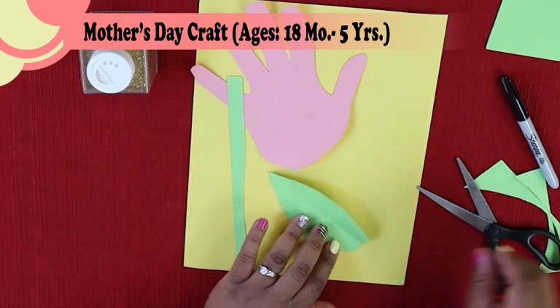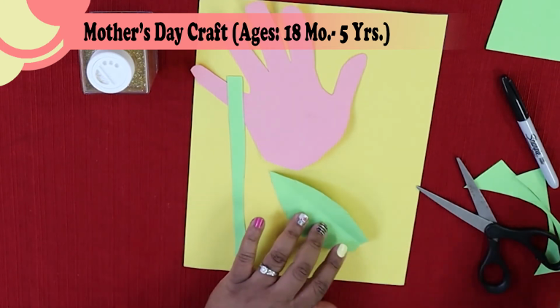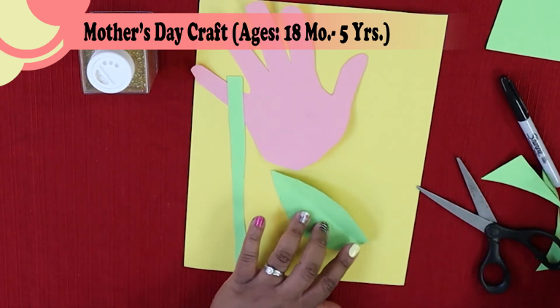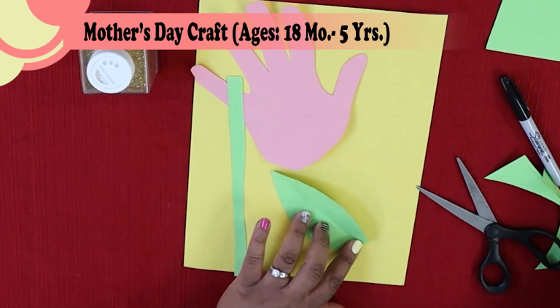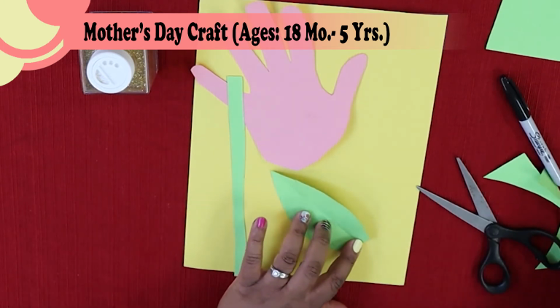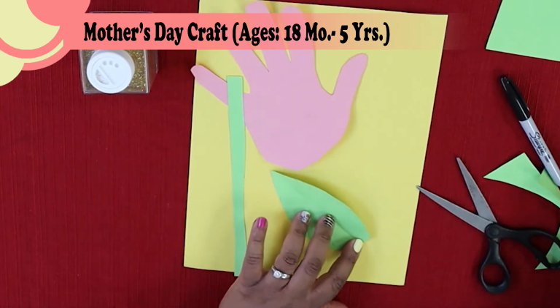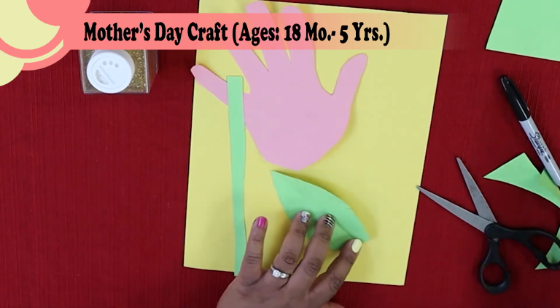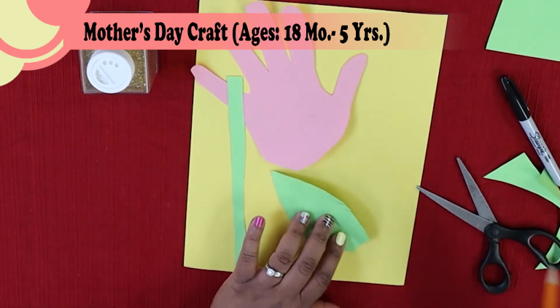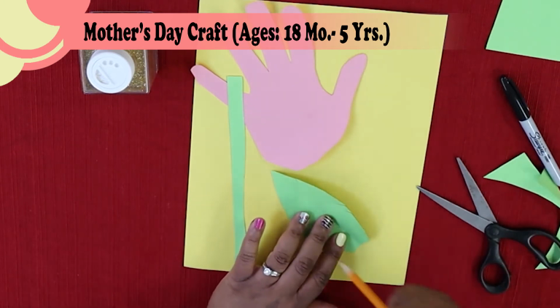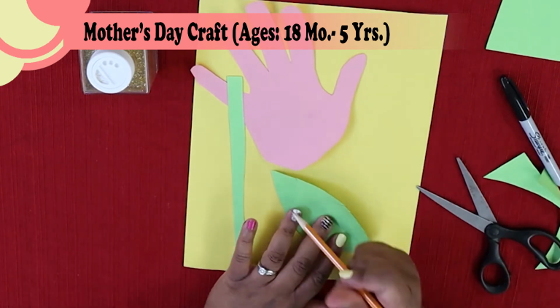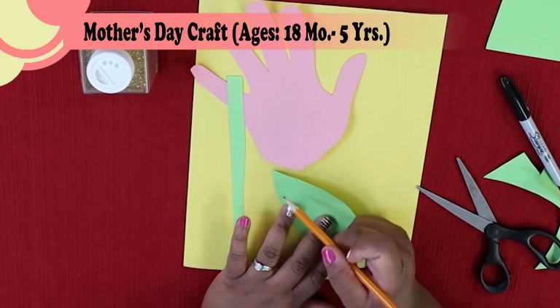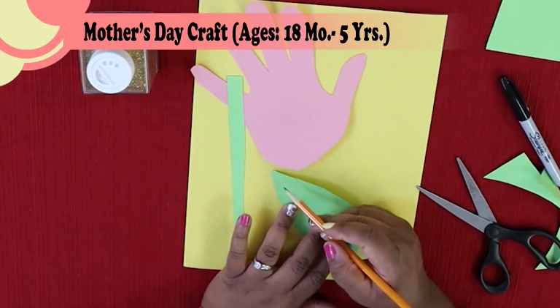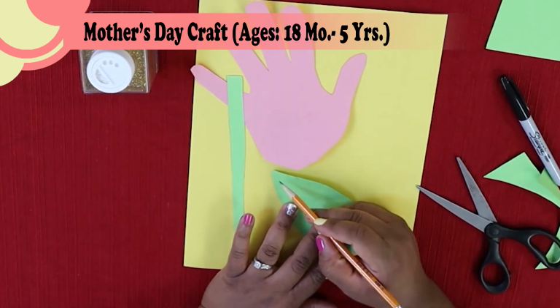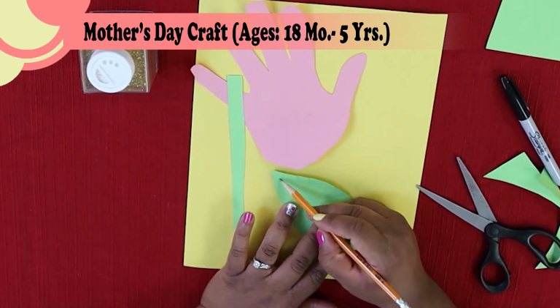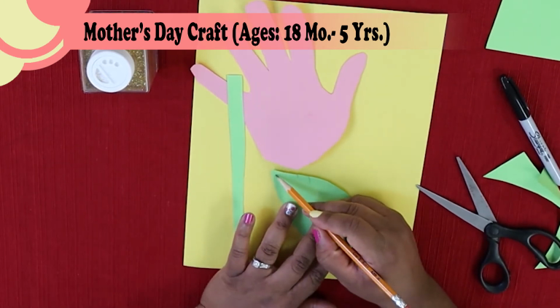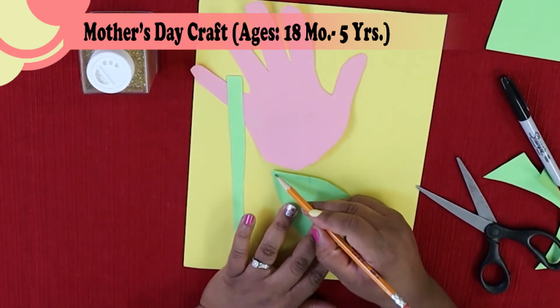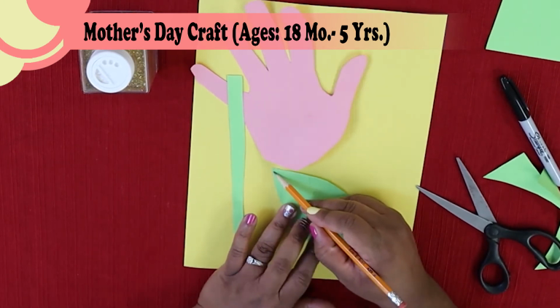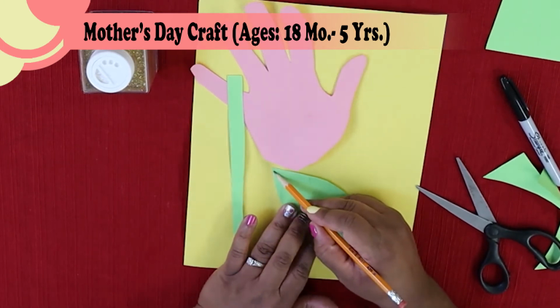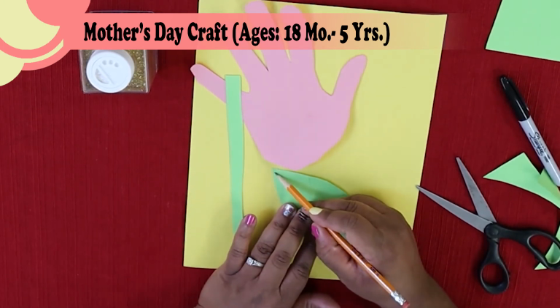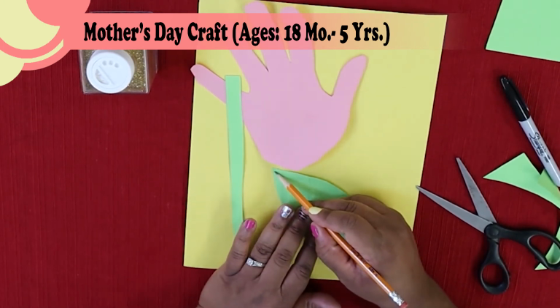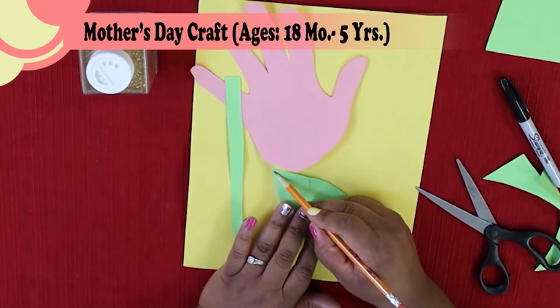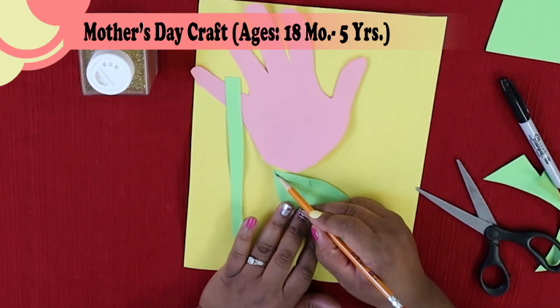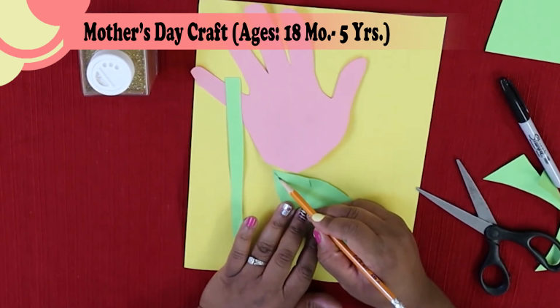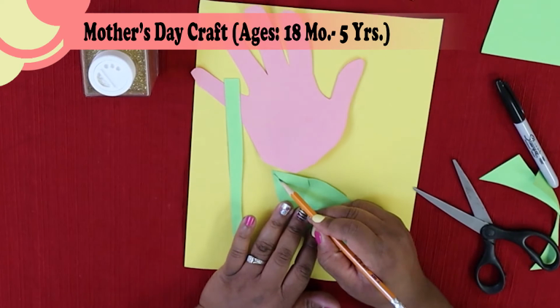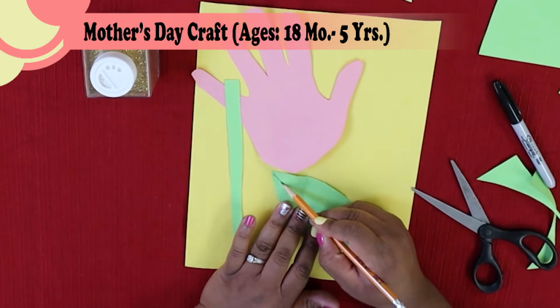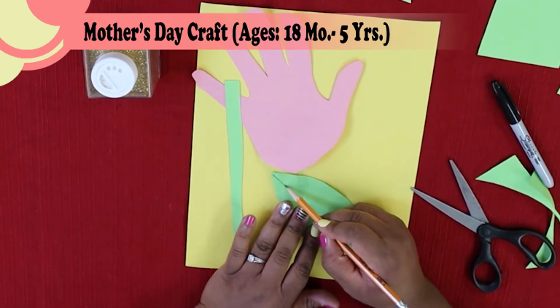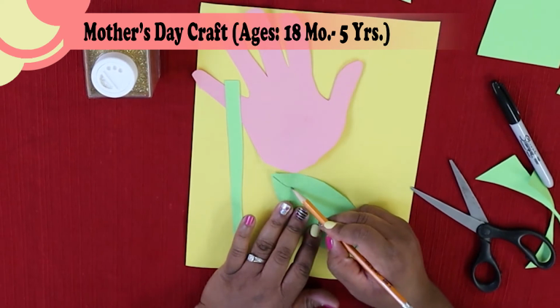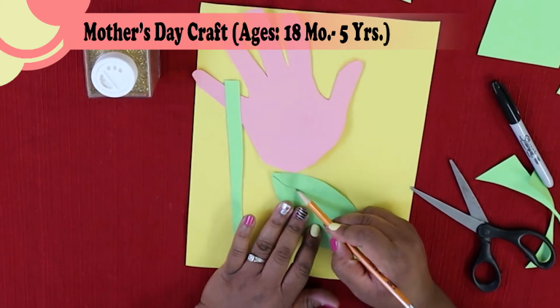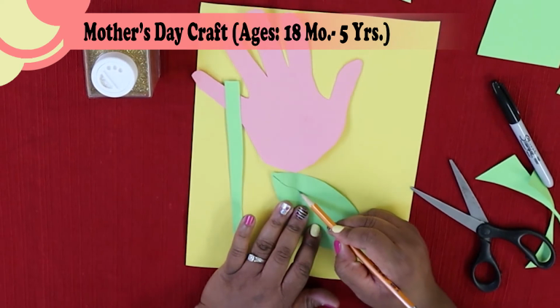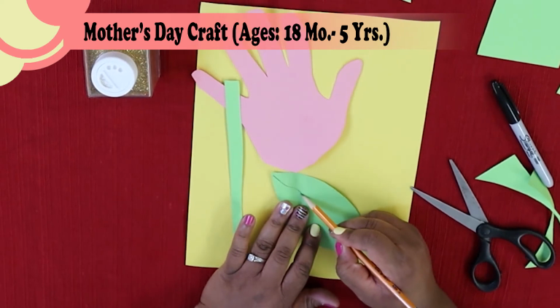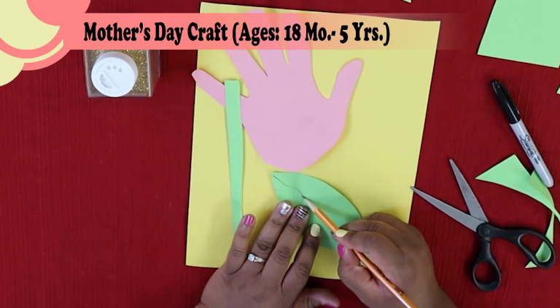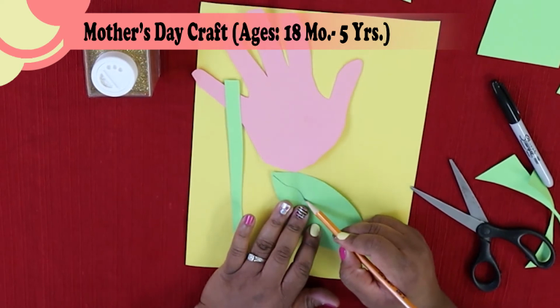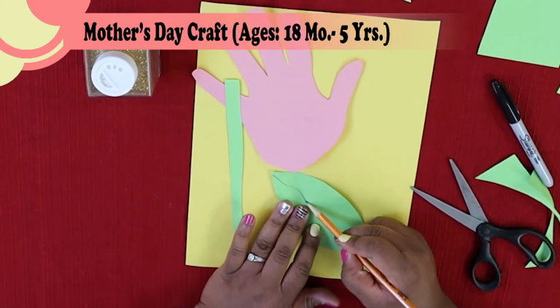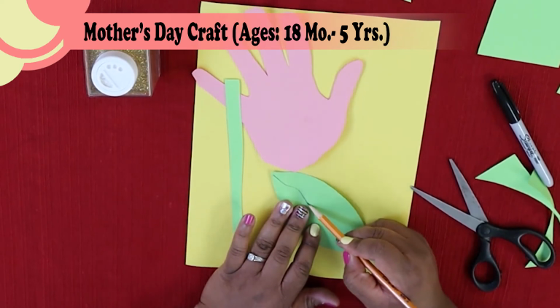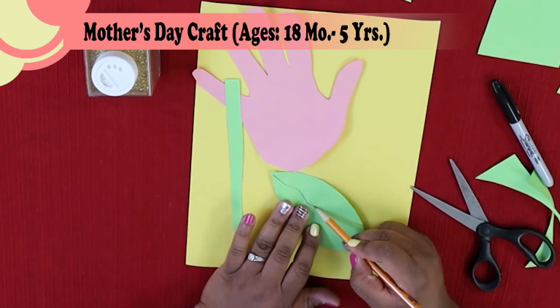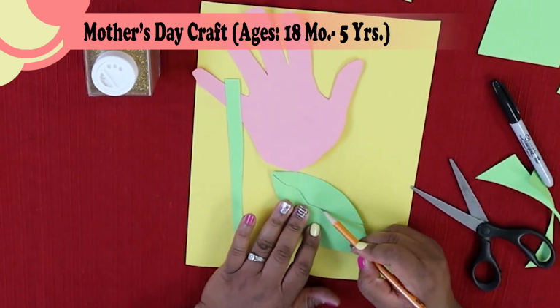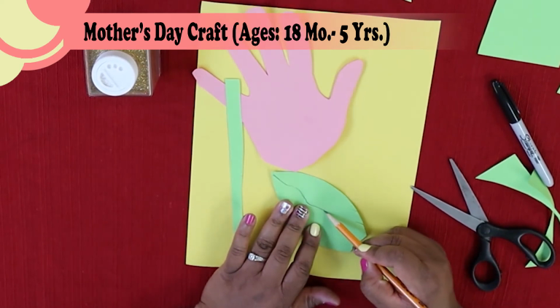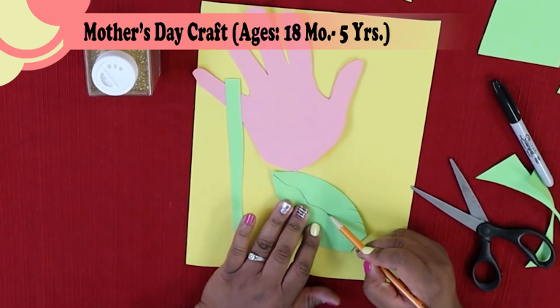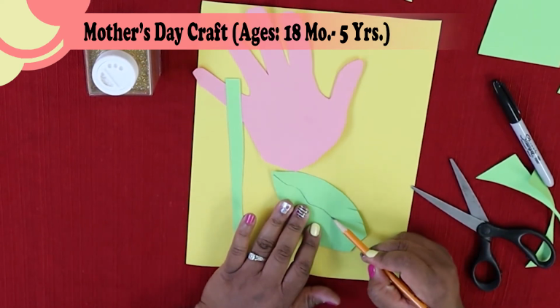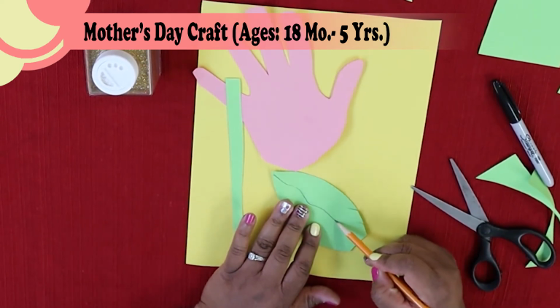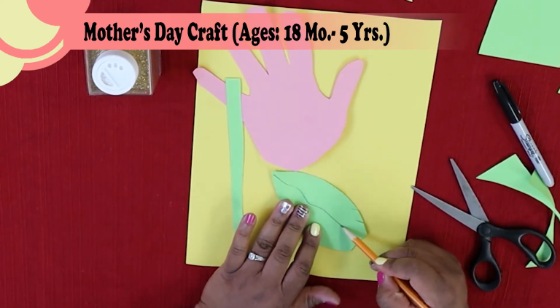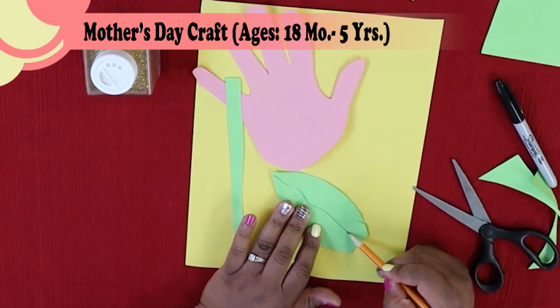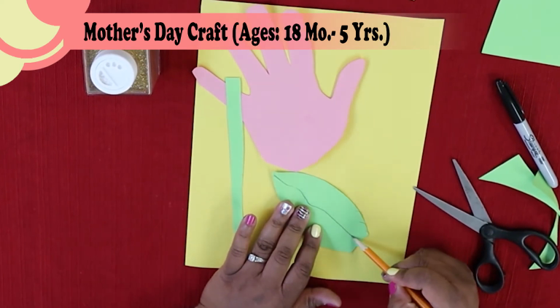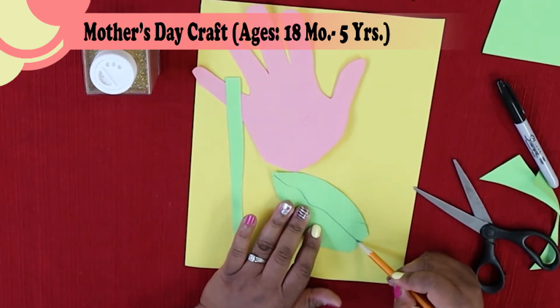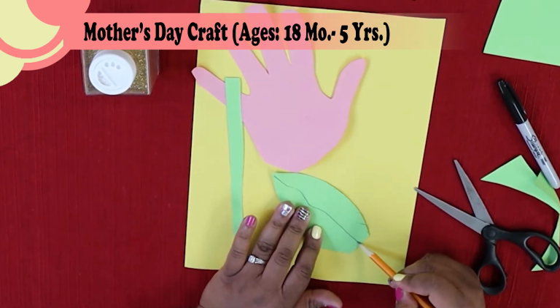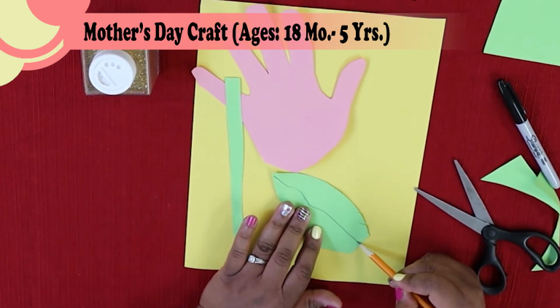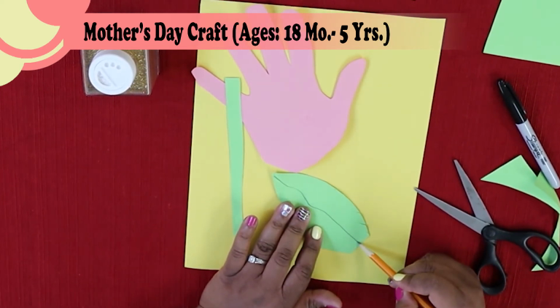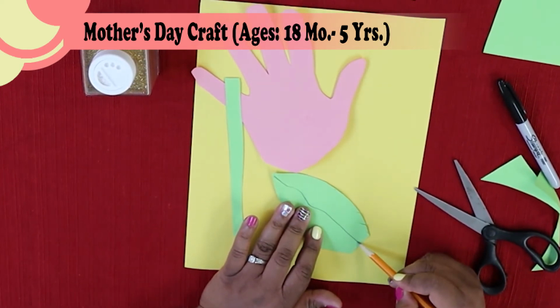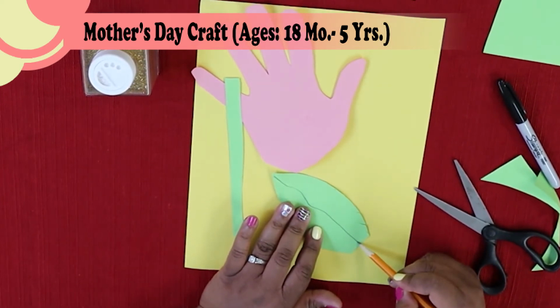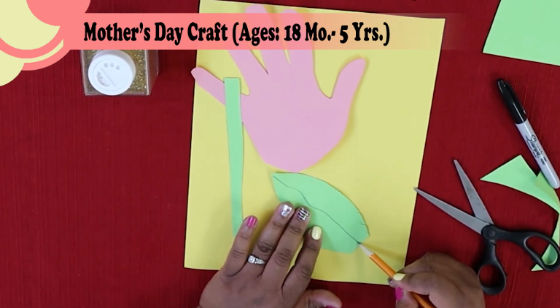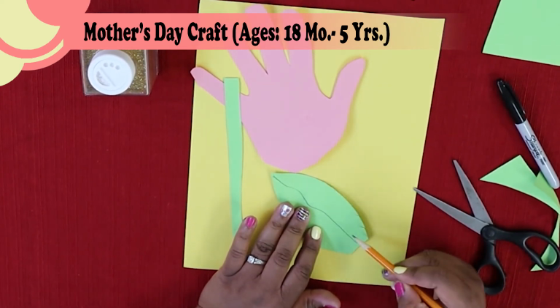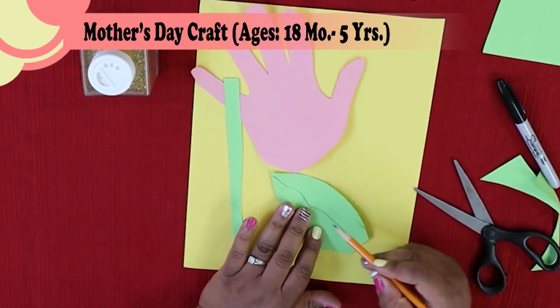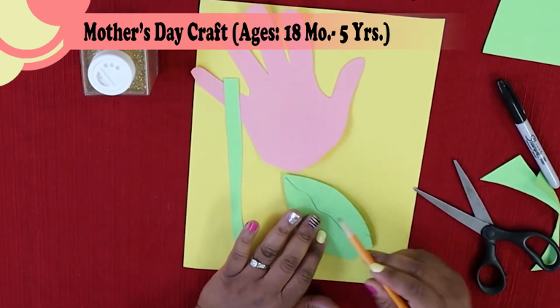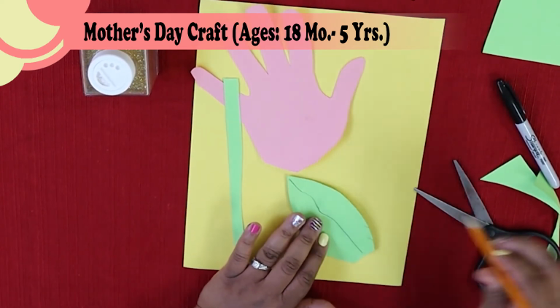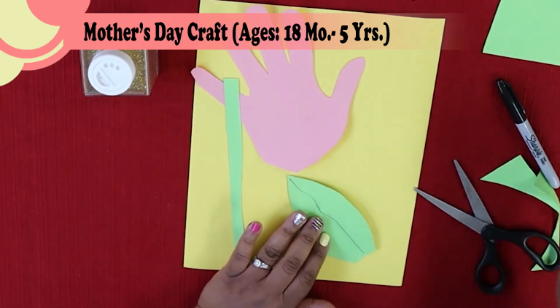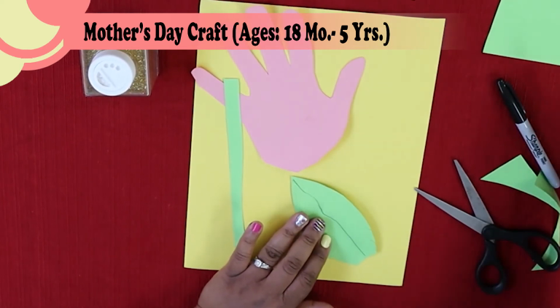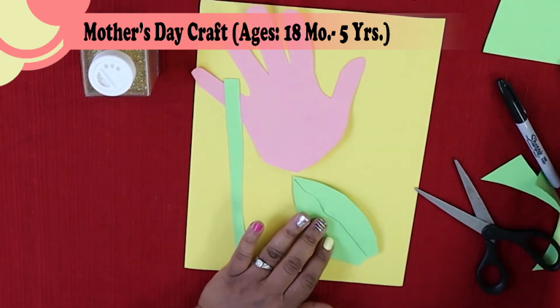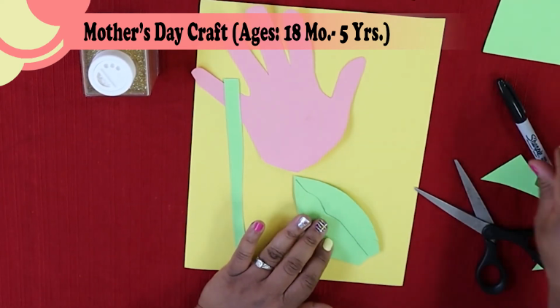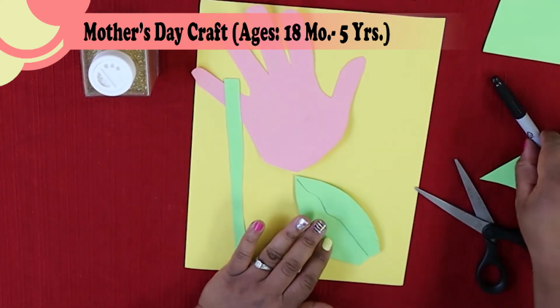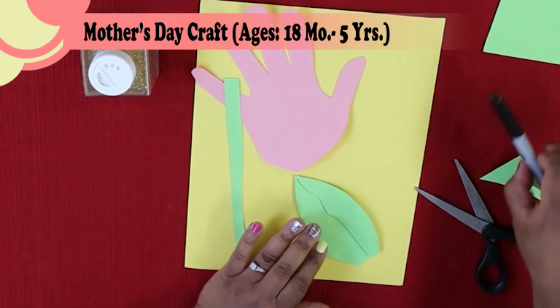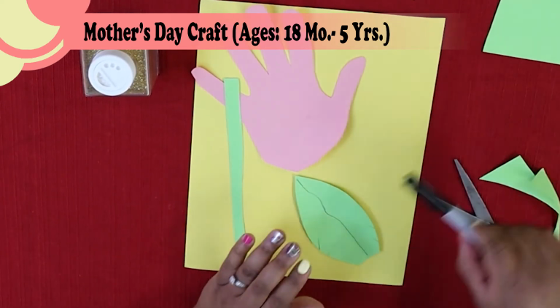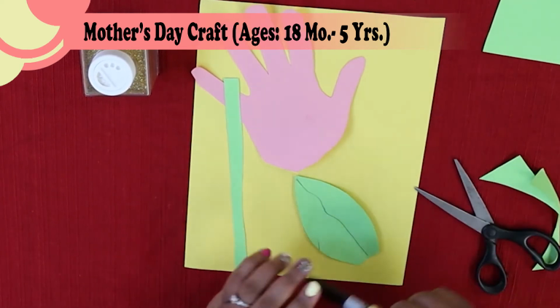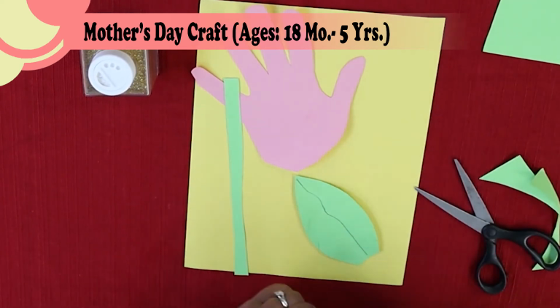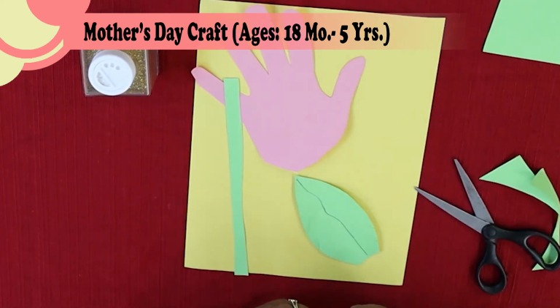If you want, leaves have a central vein down the center. You can use your pencil or your marker to draw that.